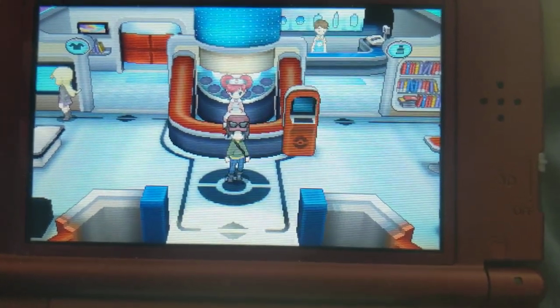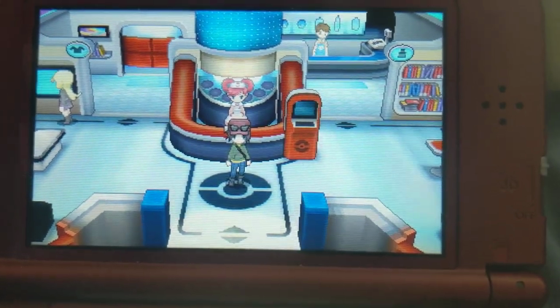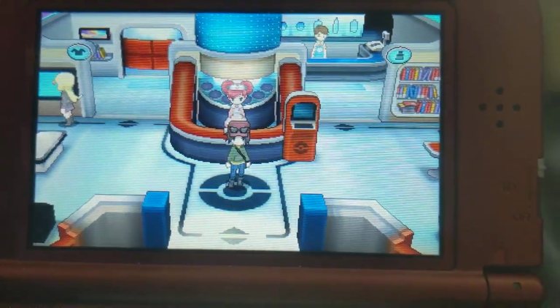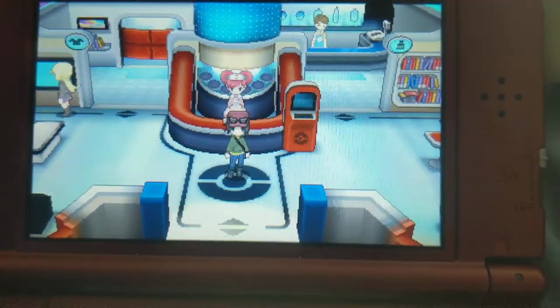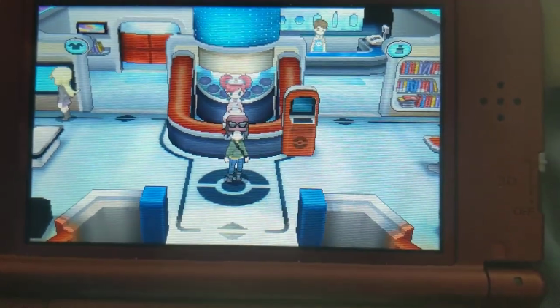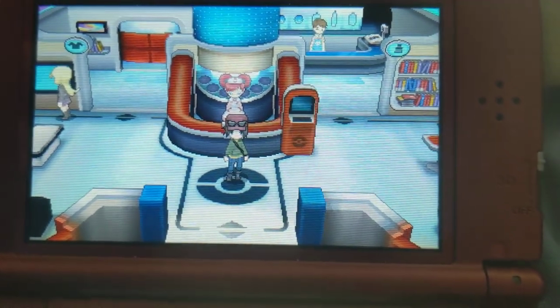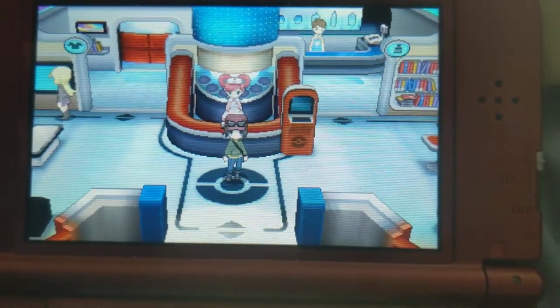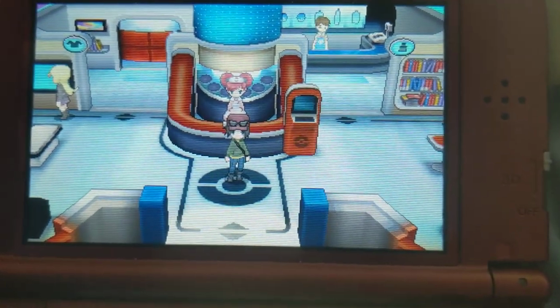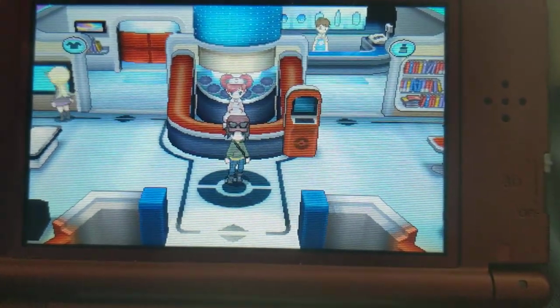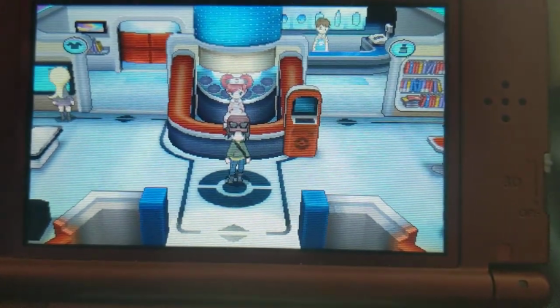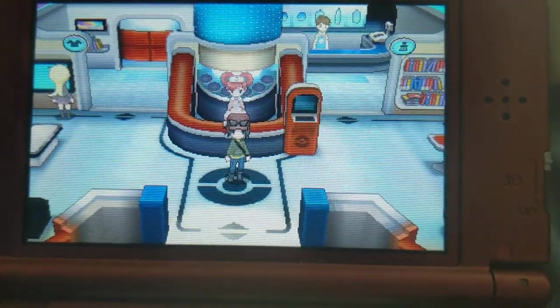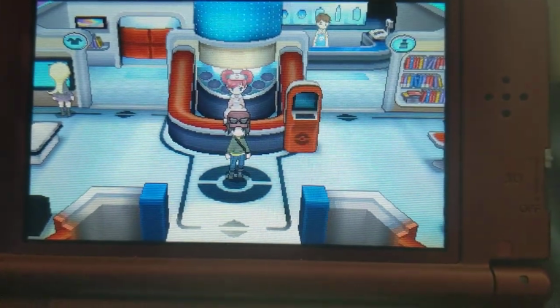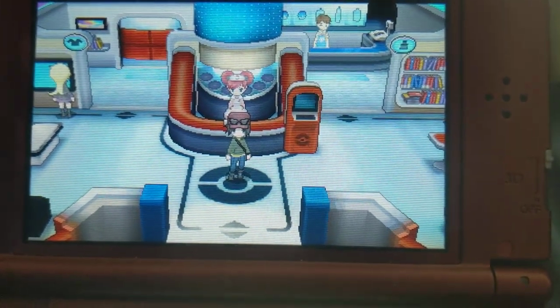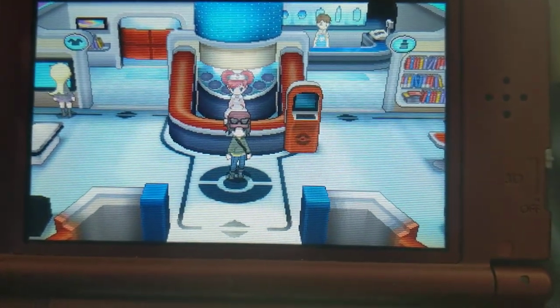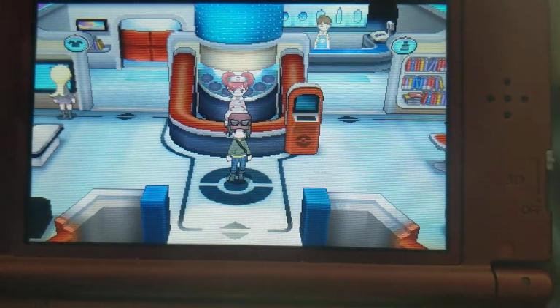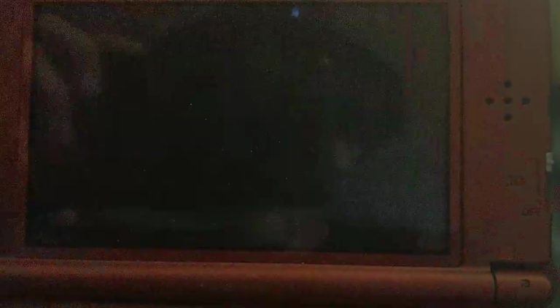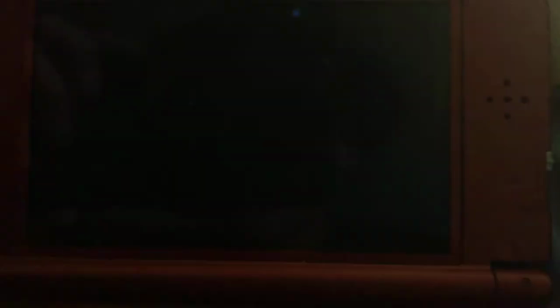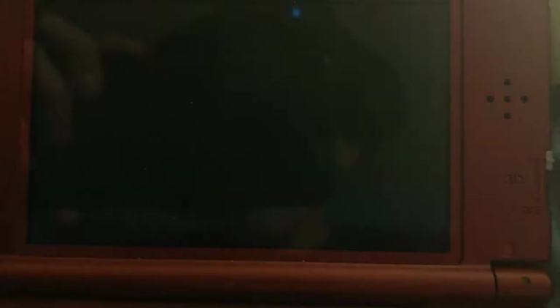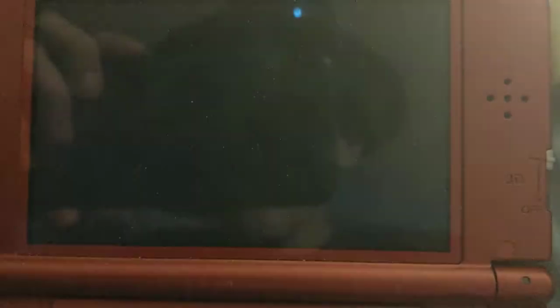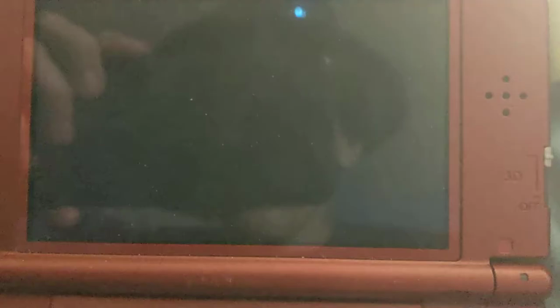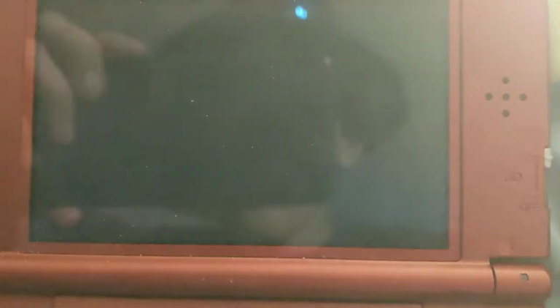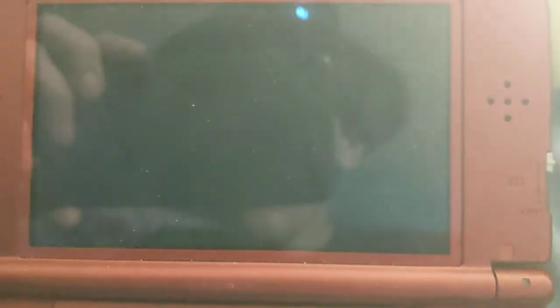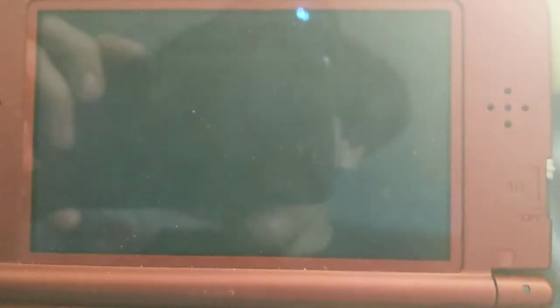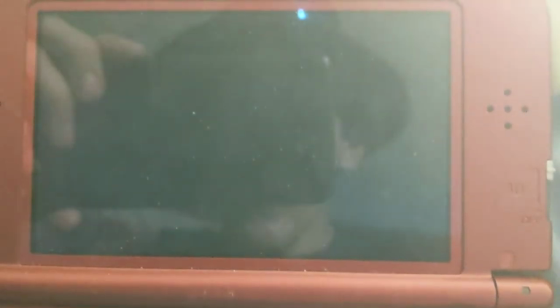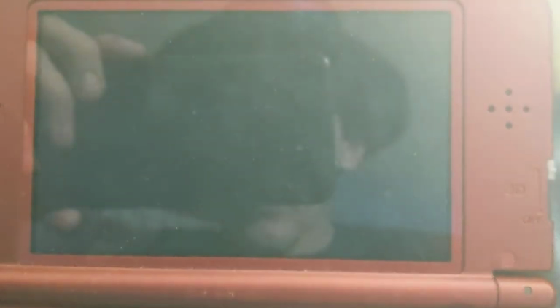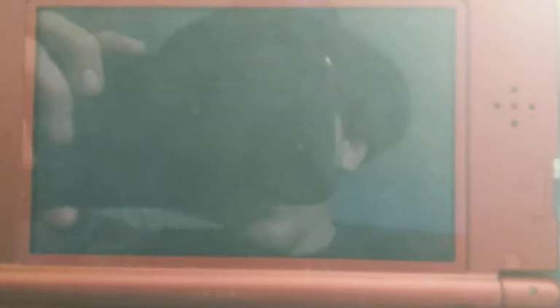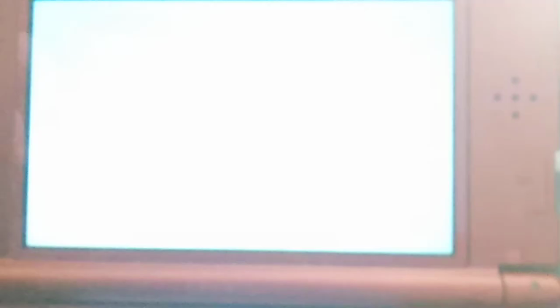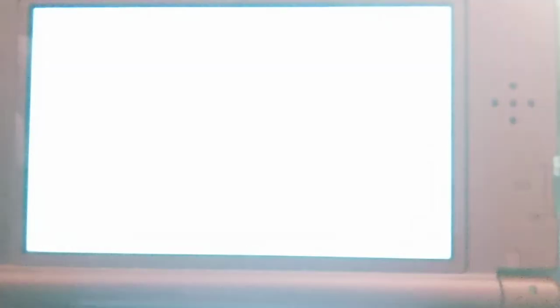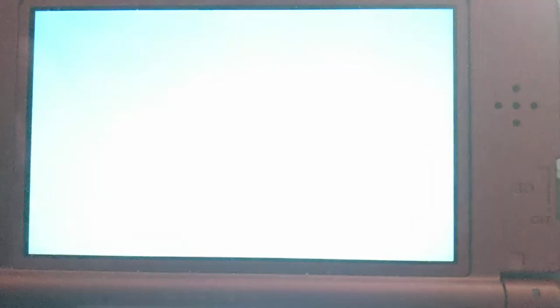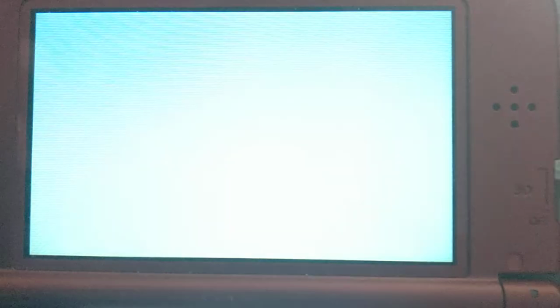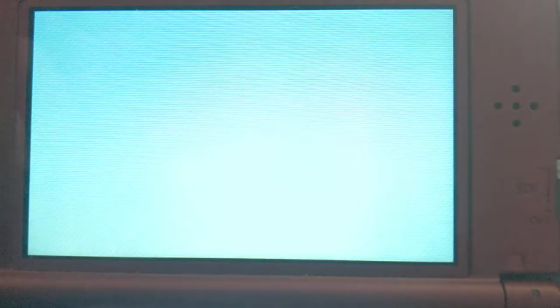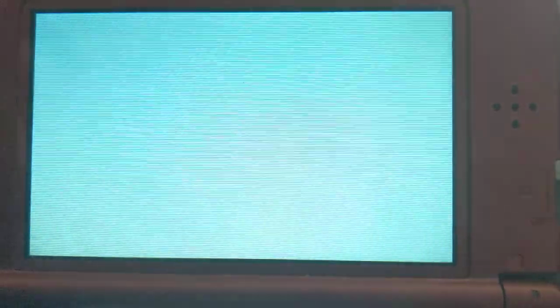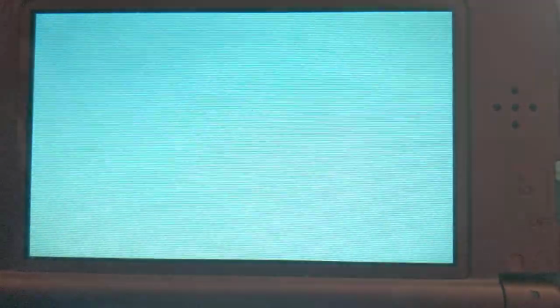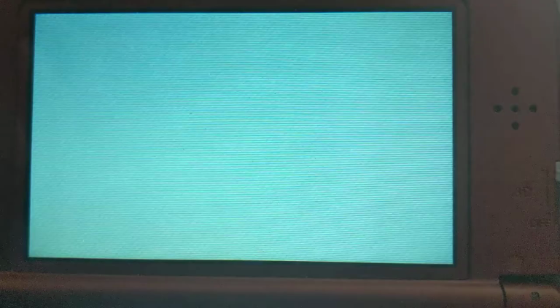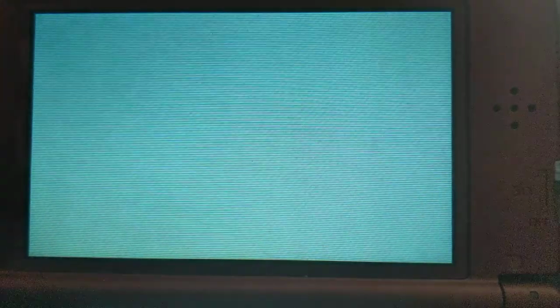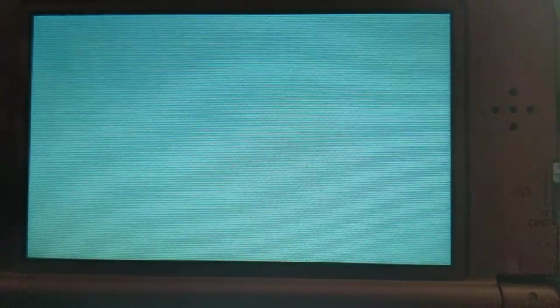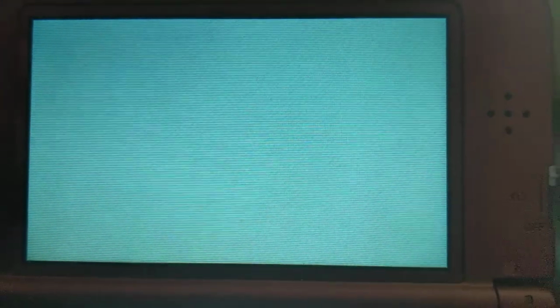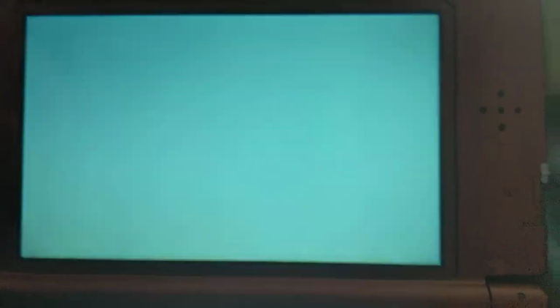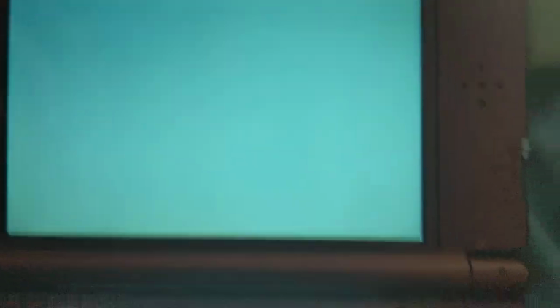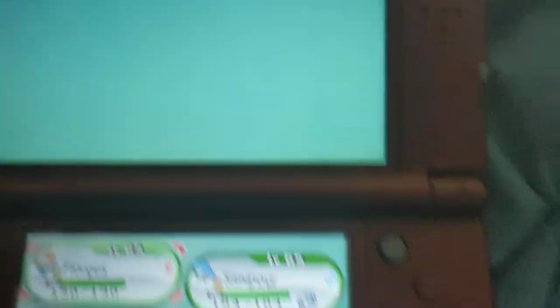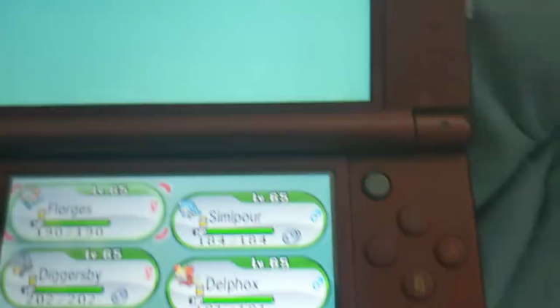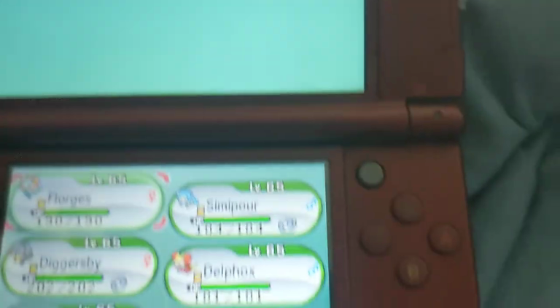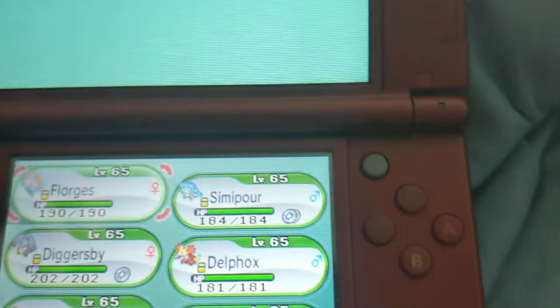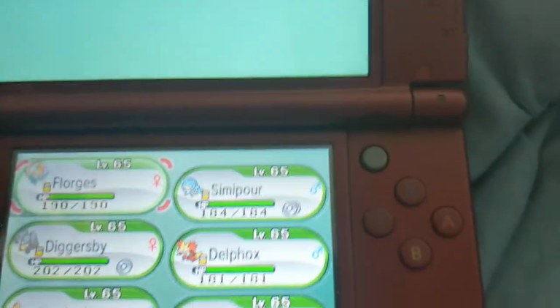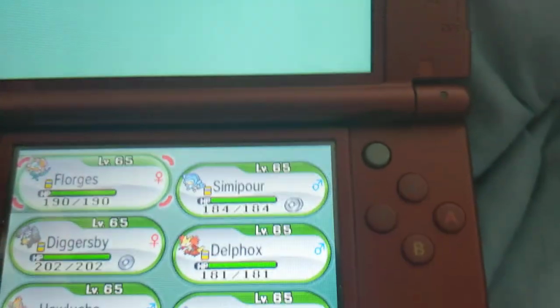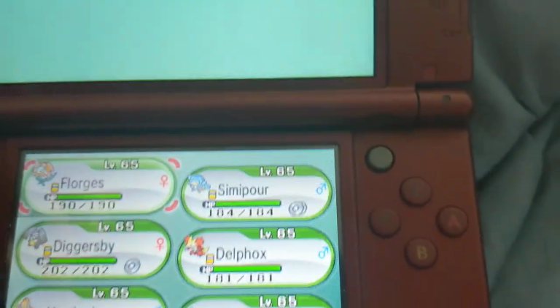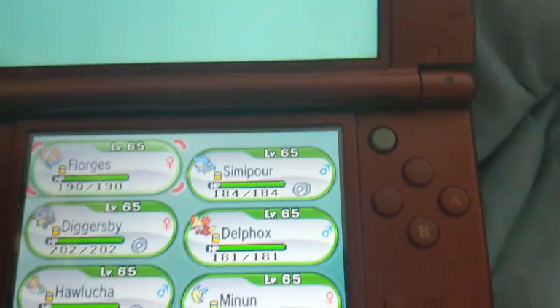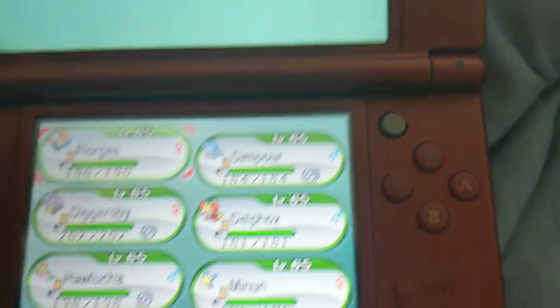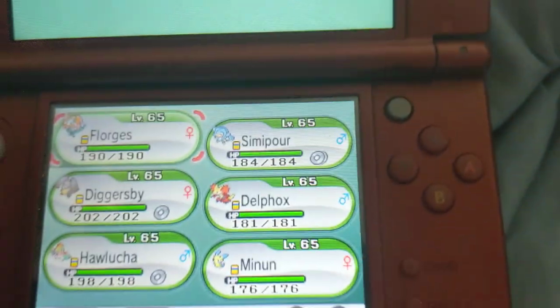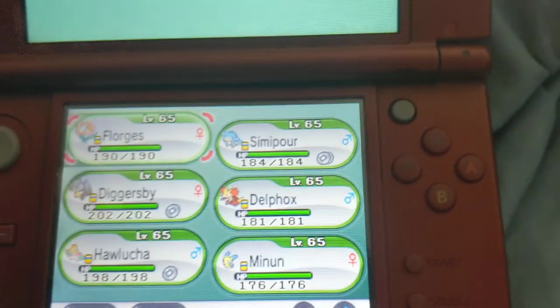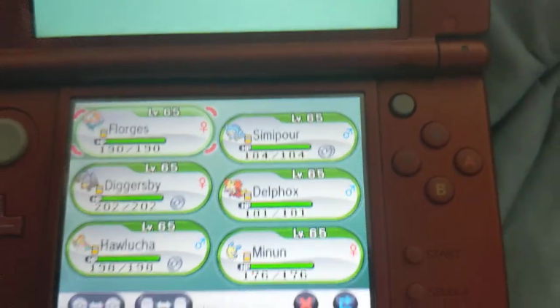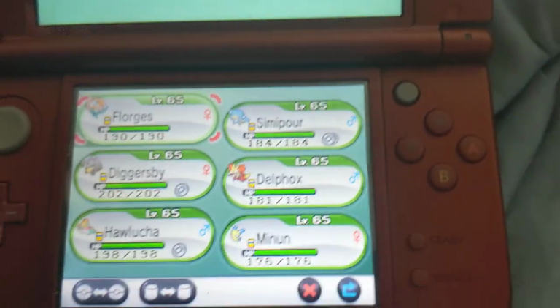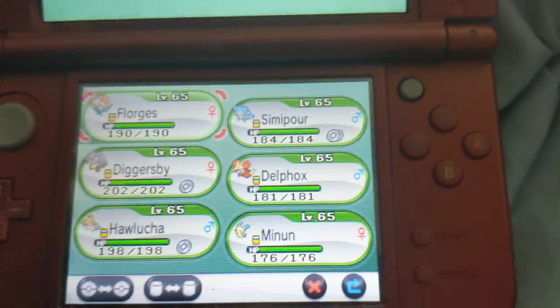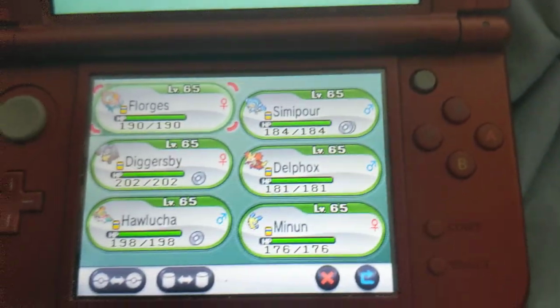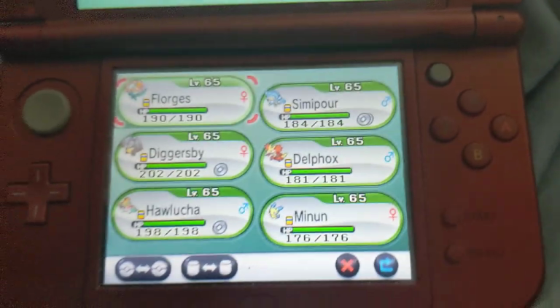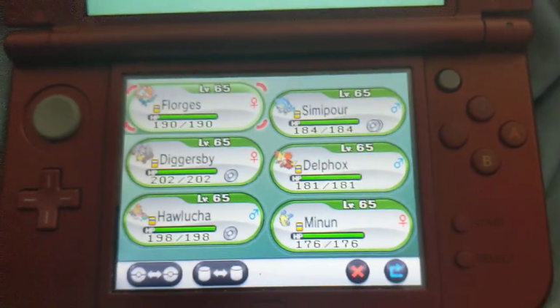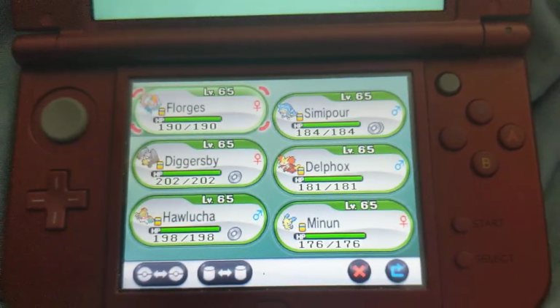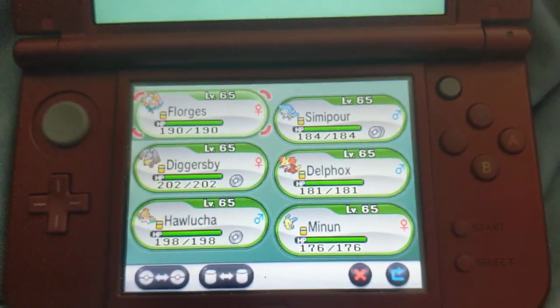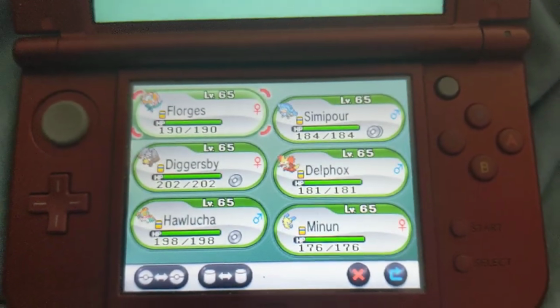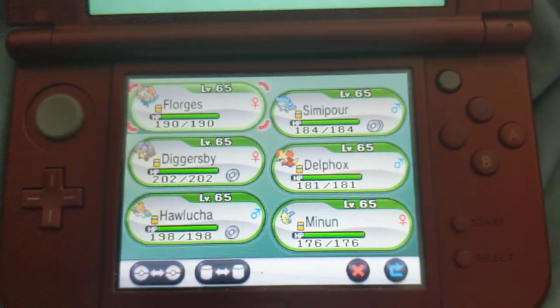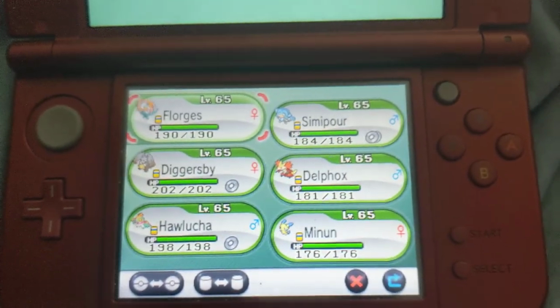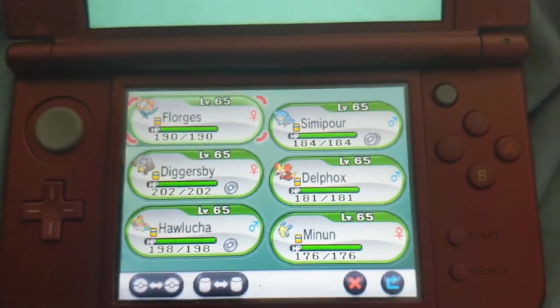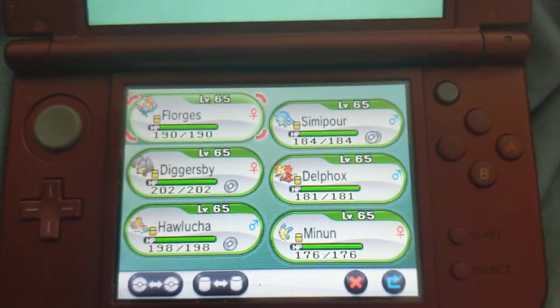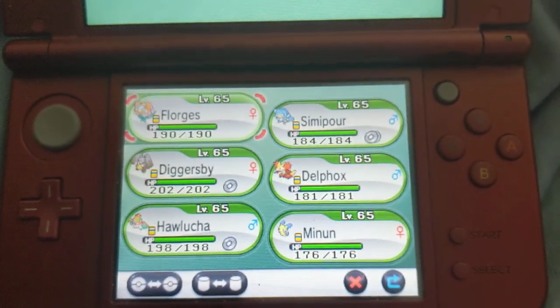As you can see, there's my character. We're getting ready to battle the Kalos Elite Four. This is a look at my team.